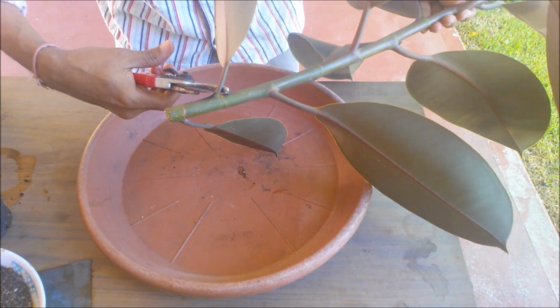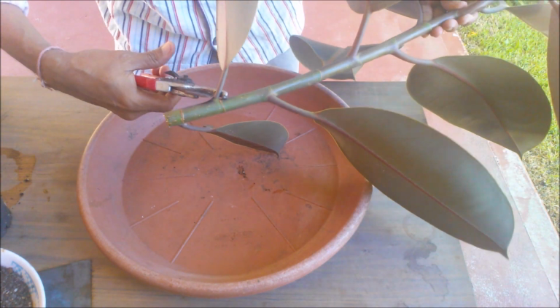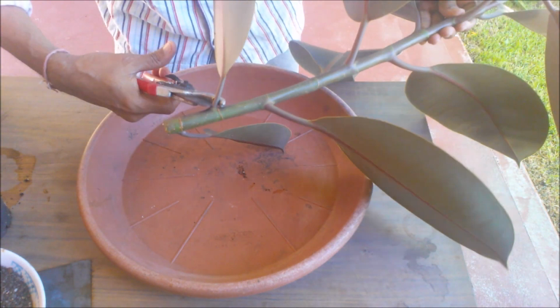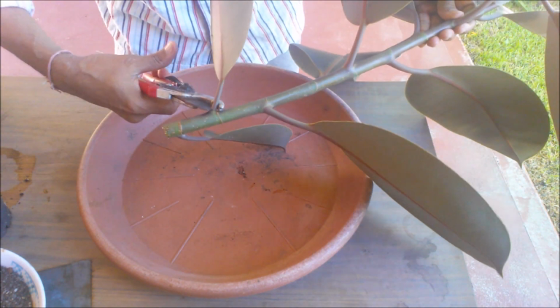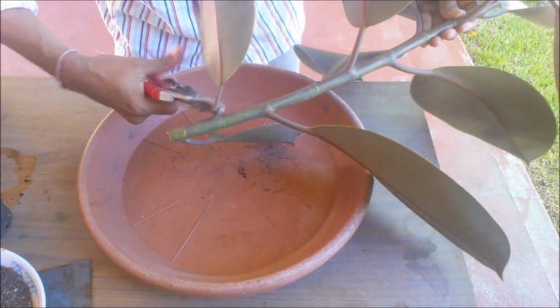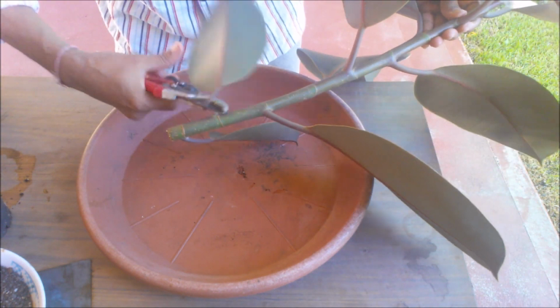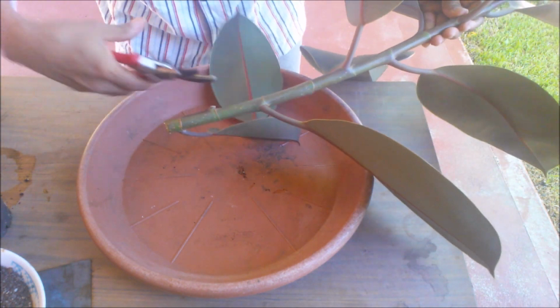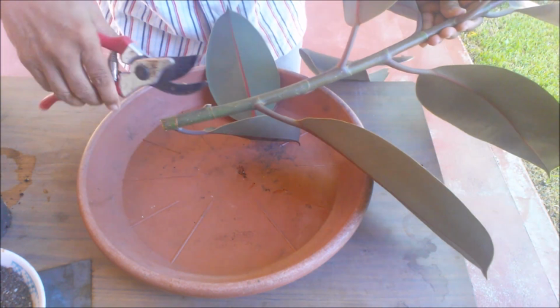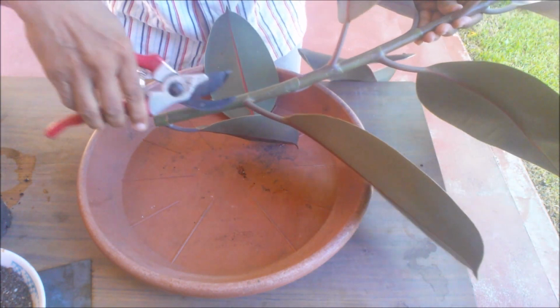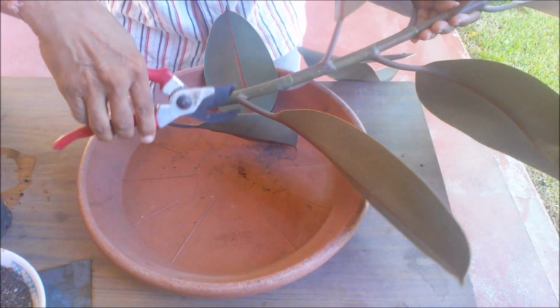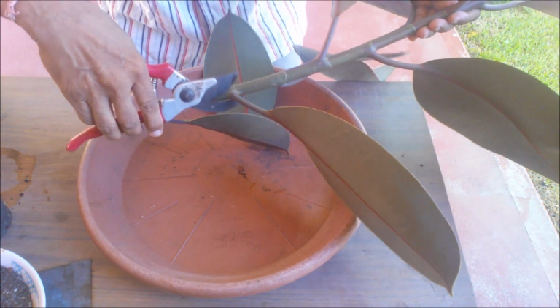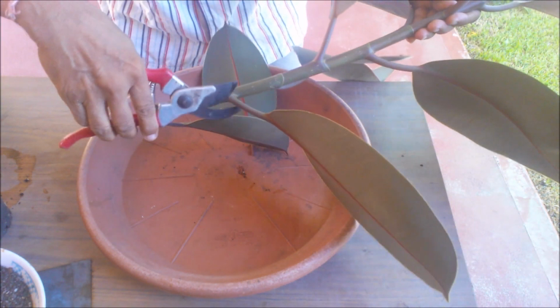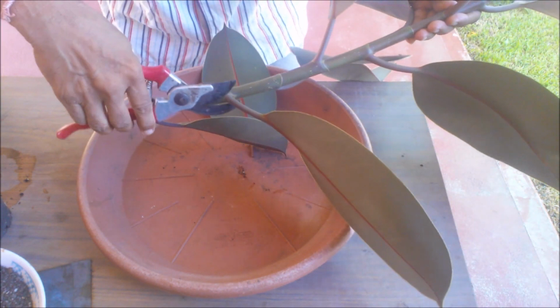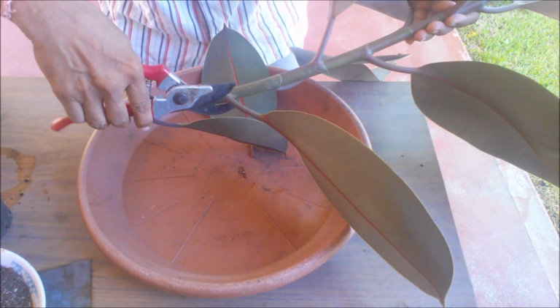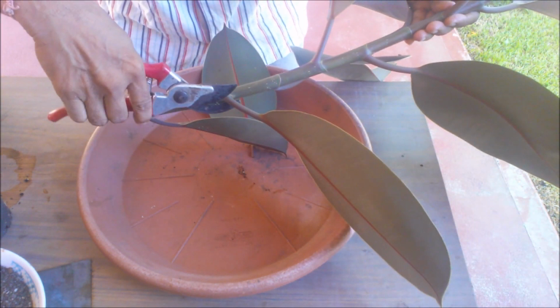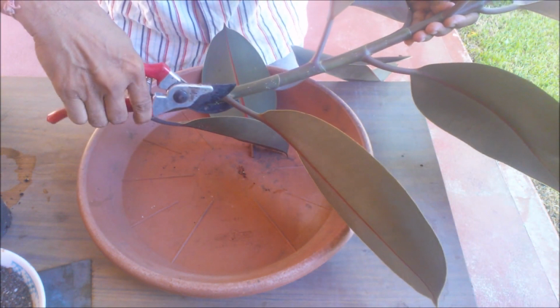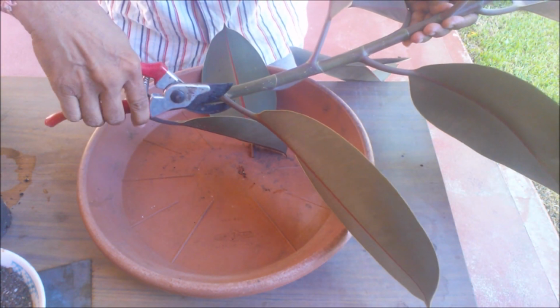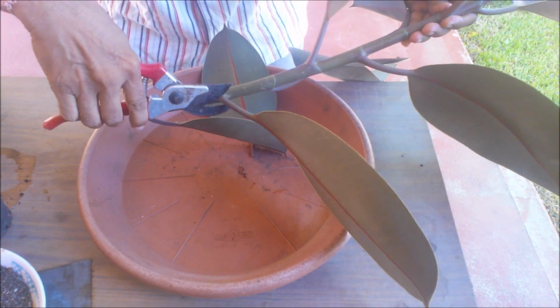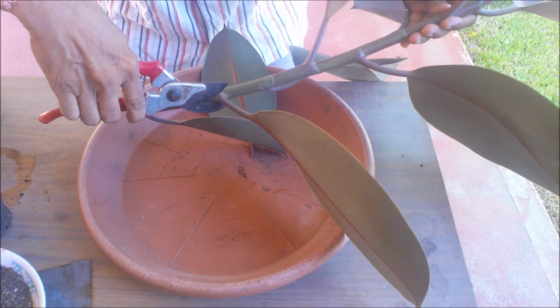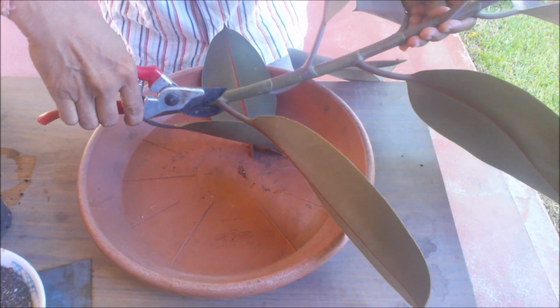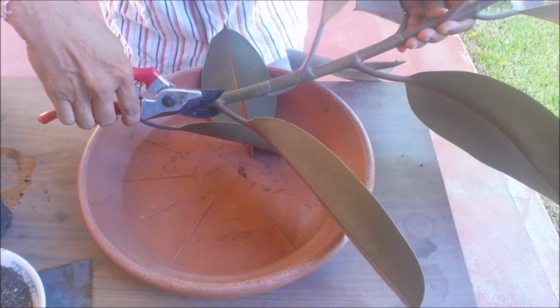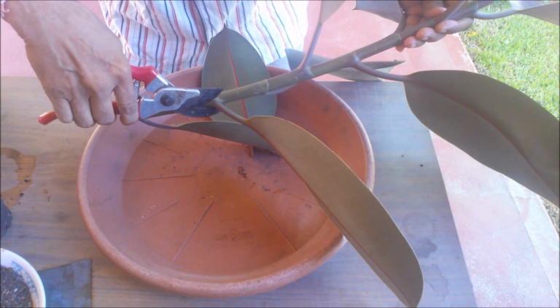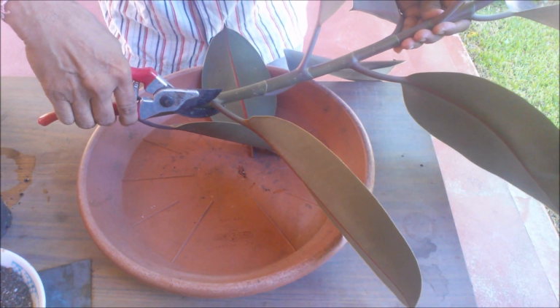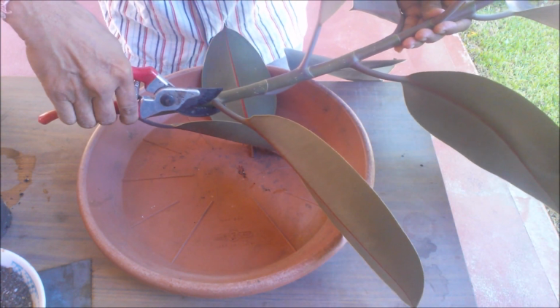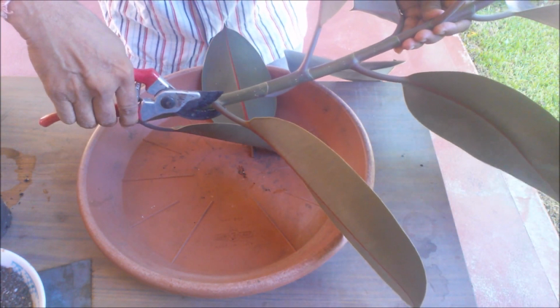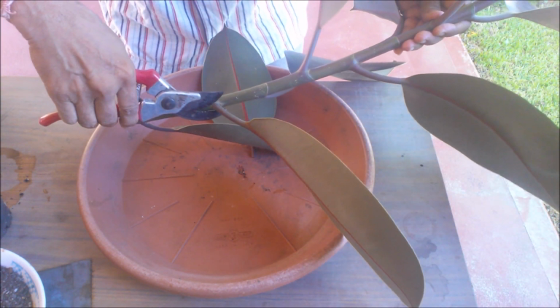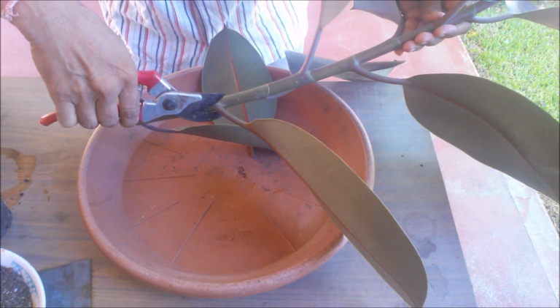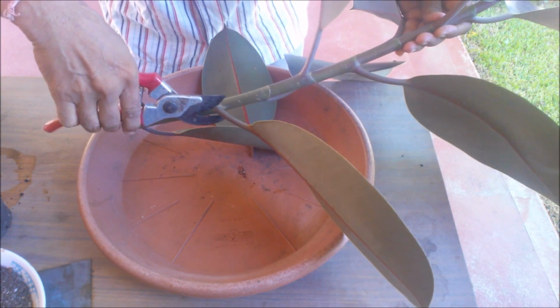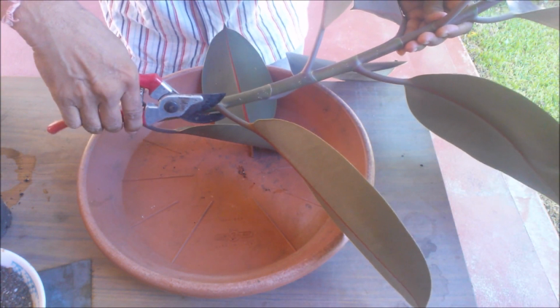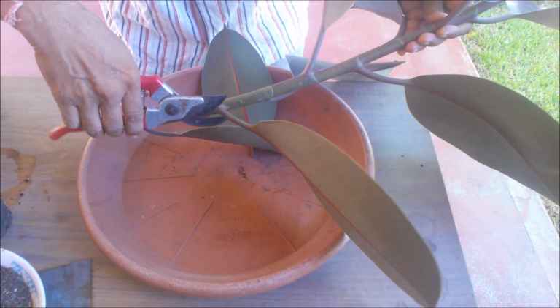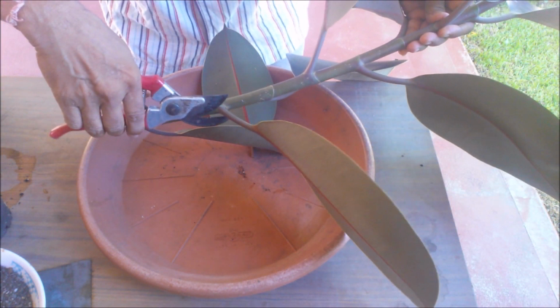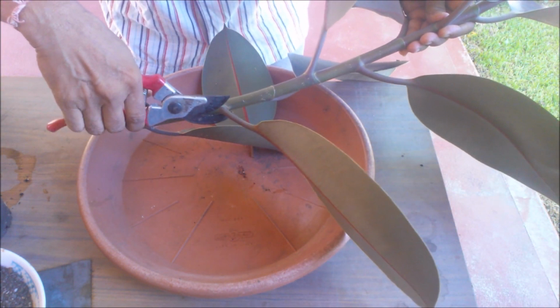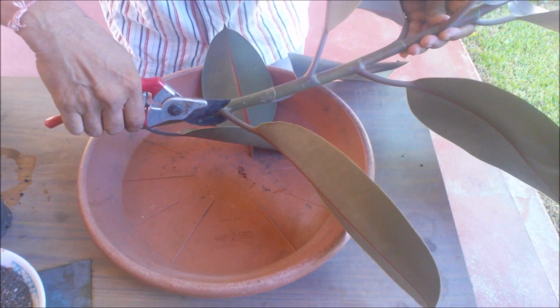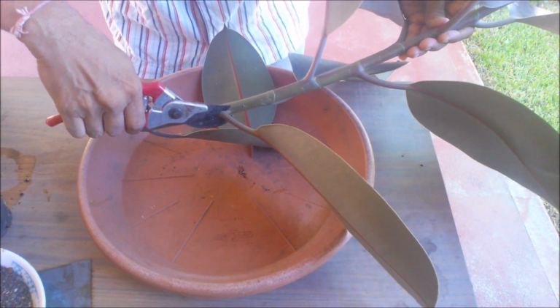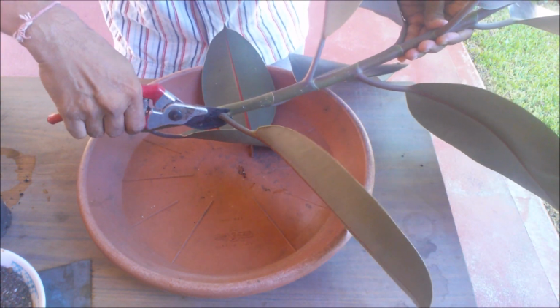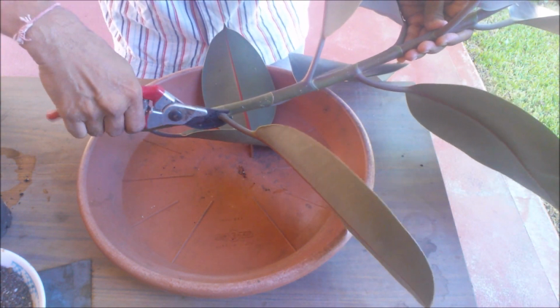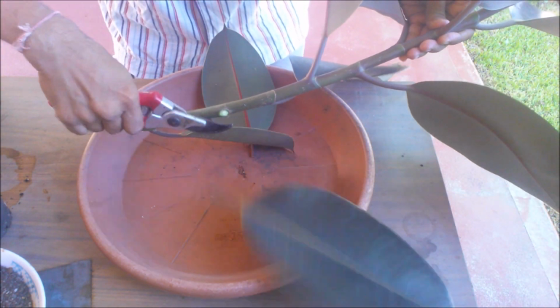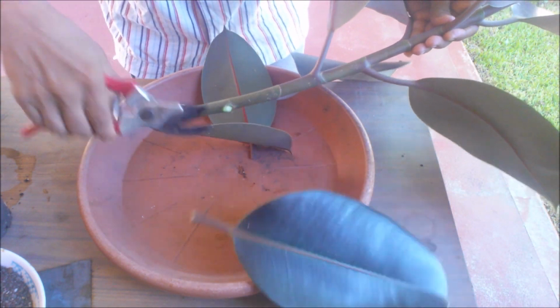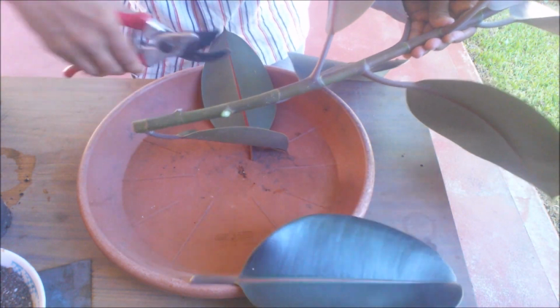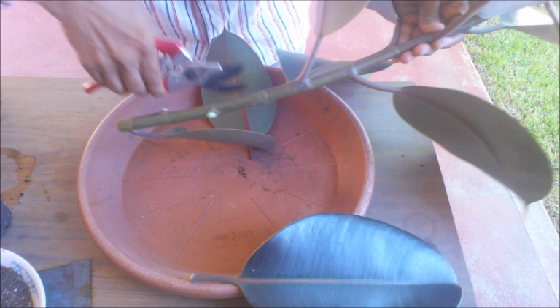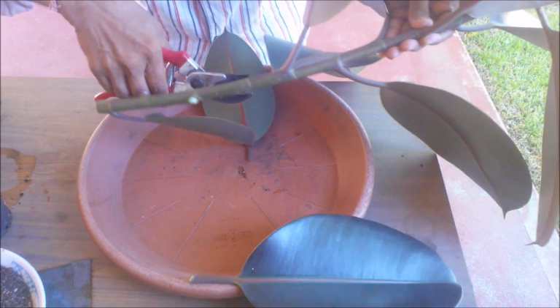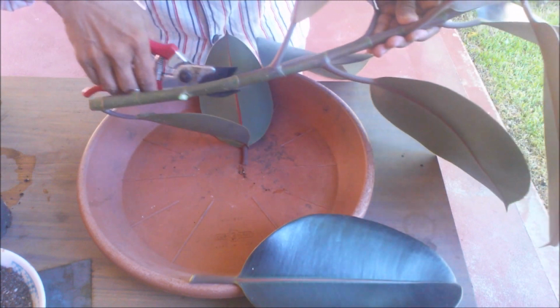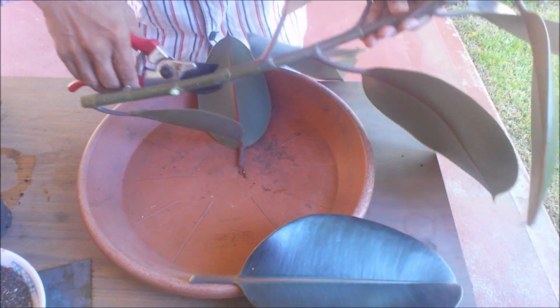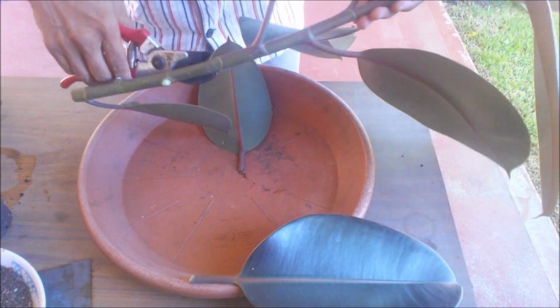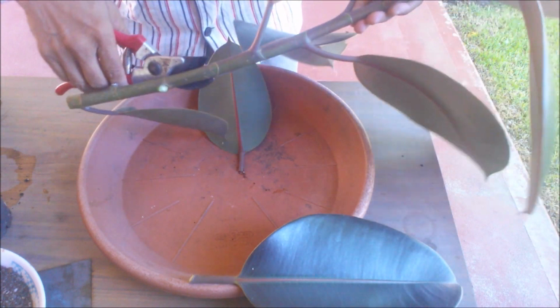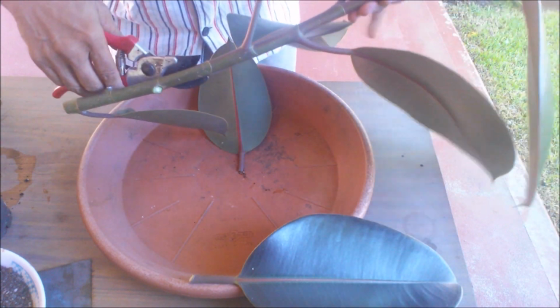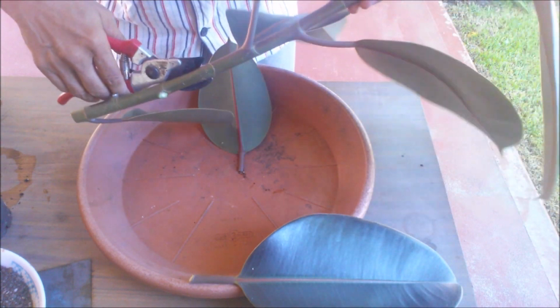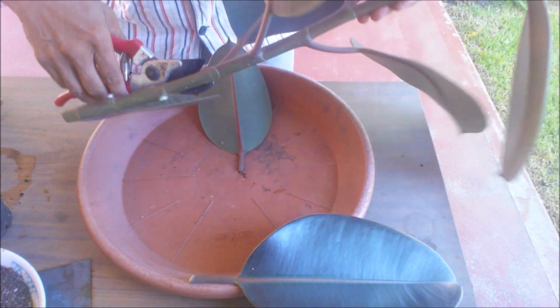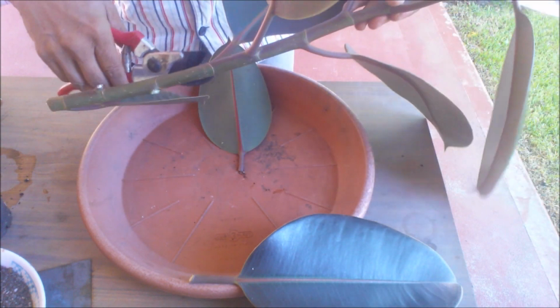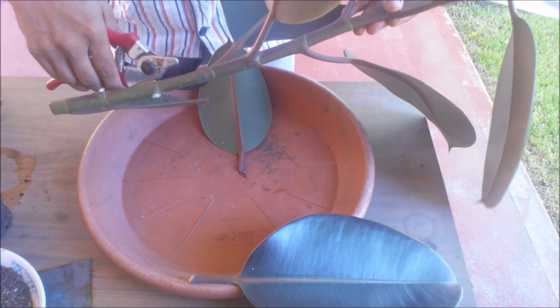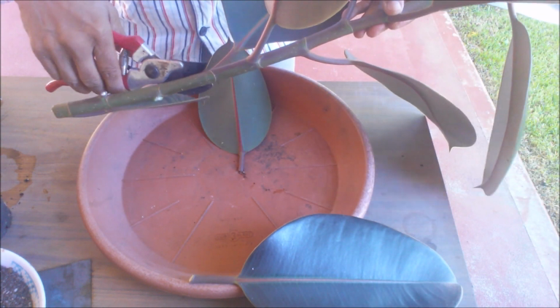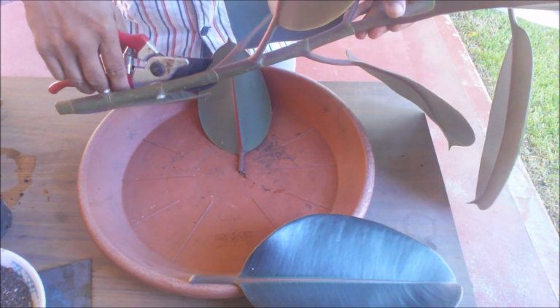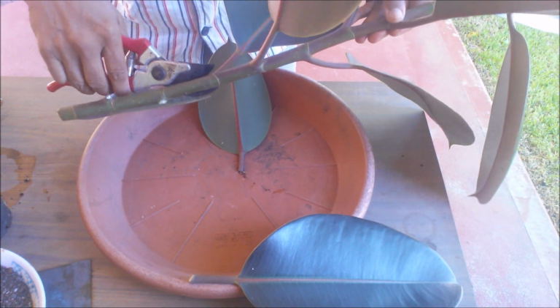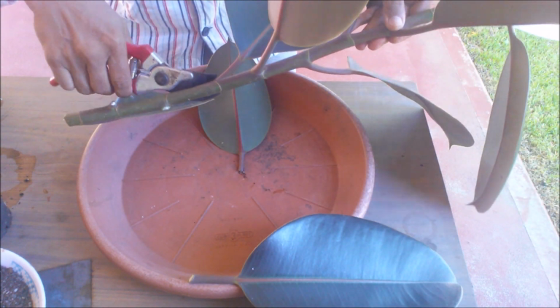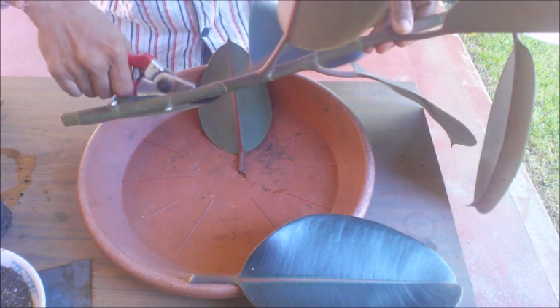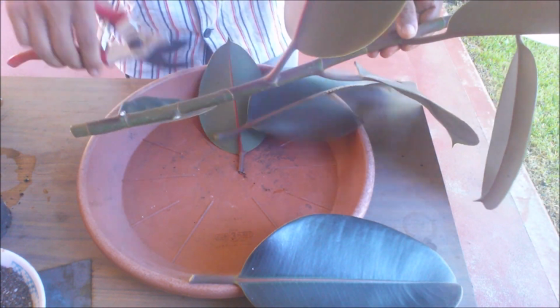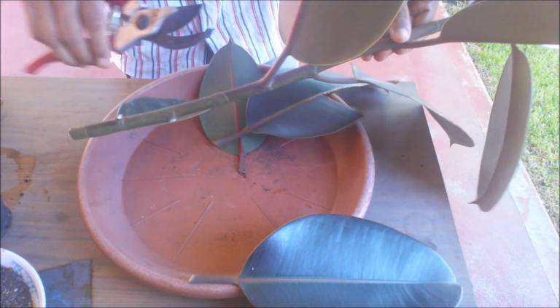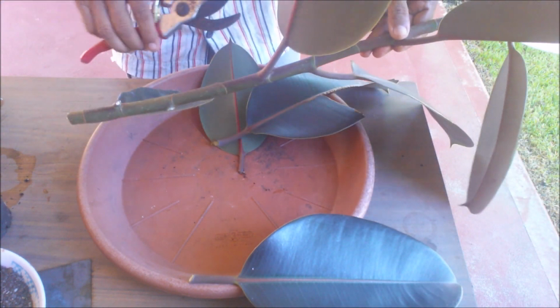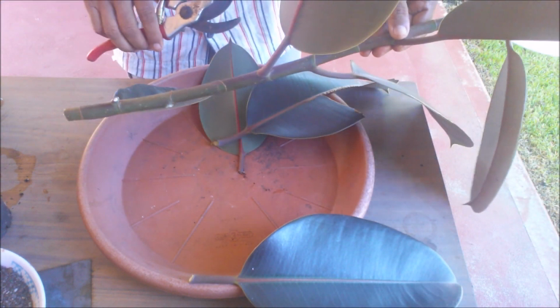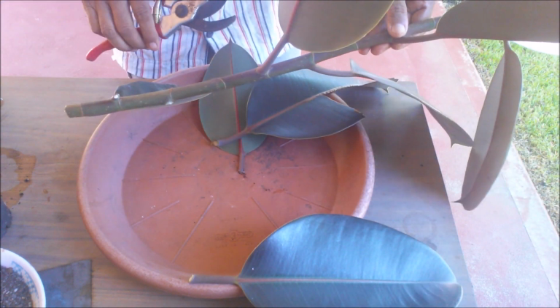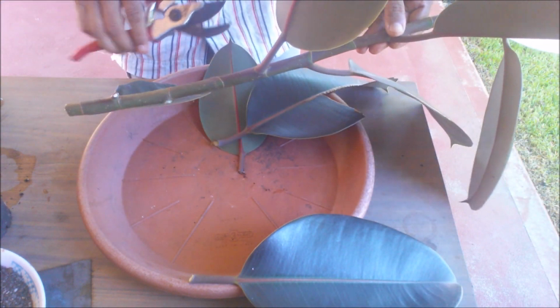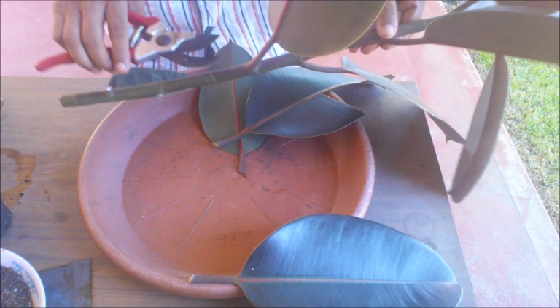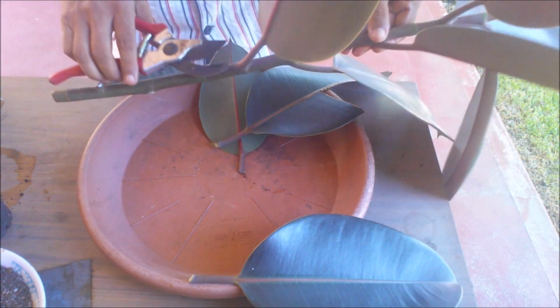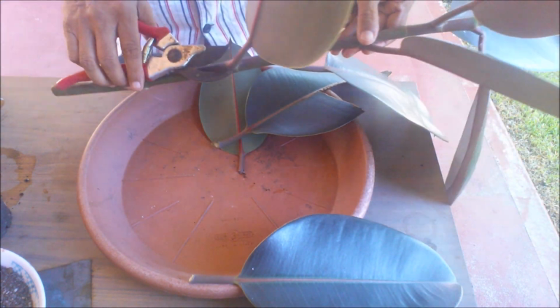Cut a healthy stem from a rubber tree and take off its 3-4 leaves. Cut each leaf very closely from the stem.